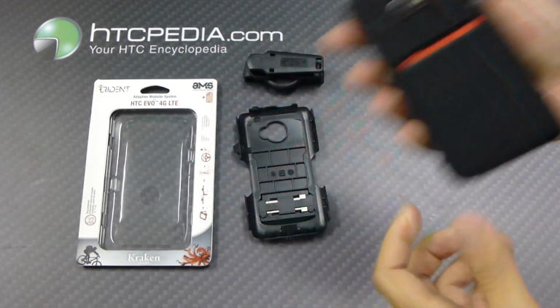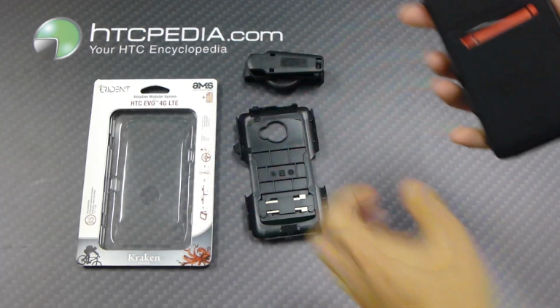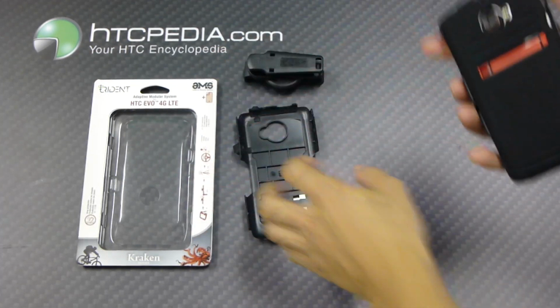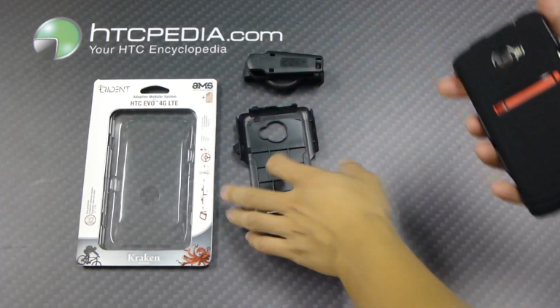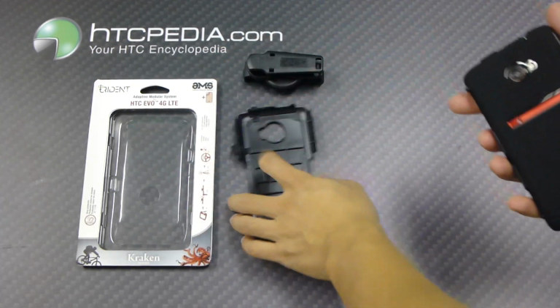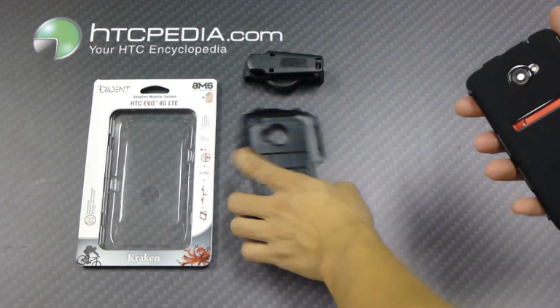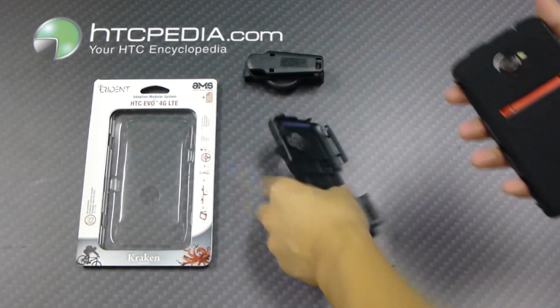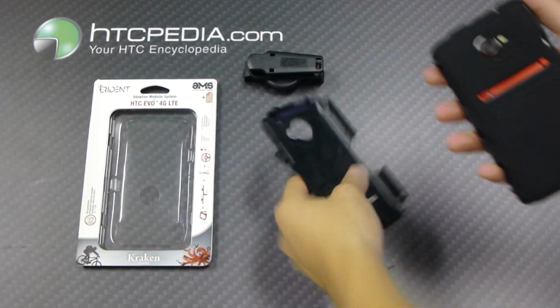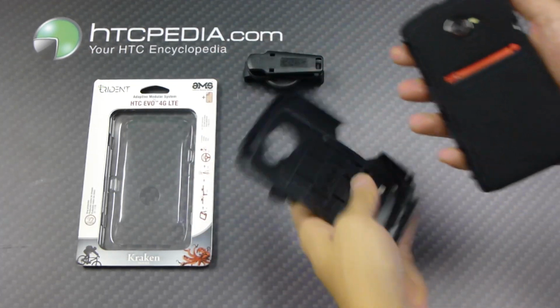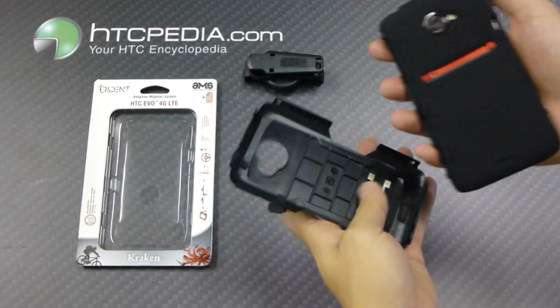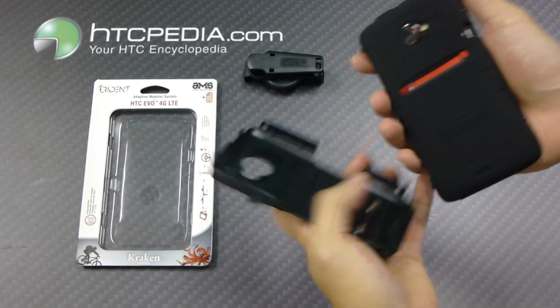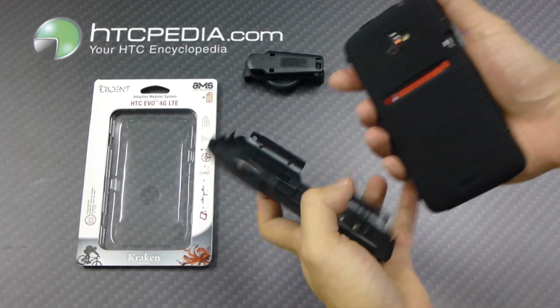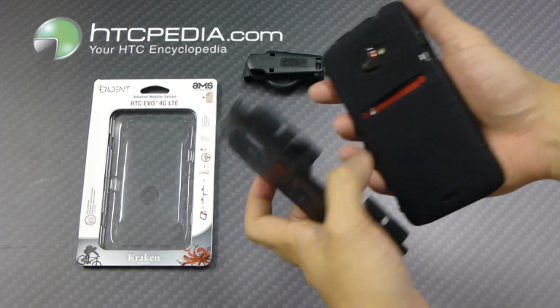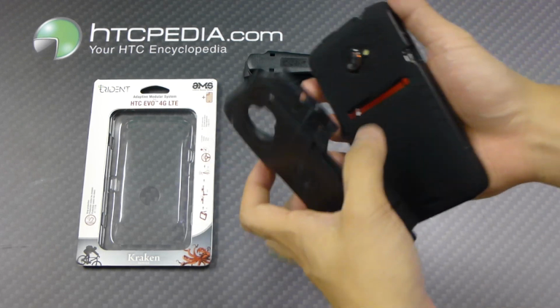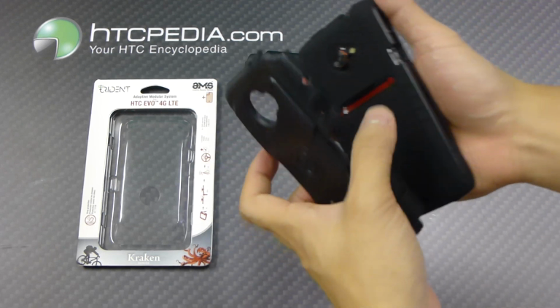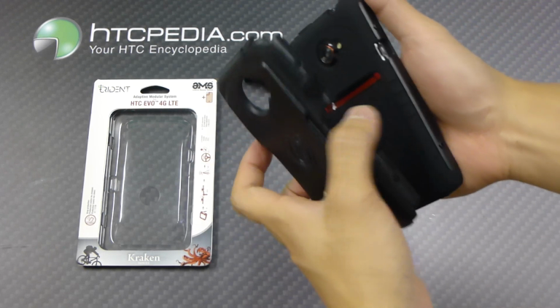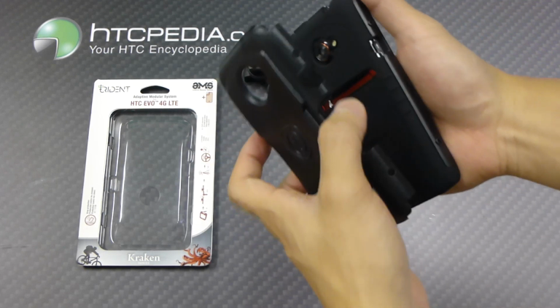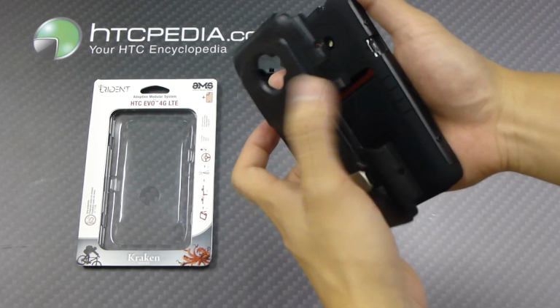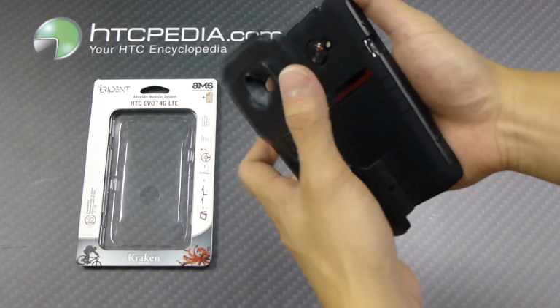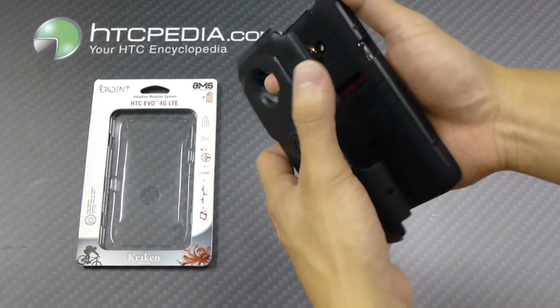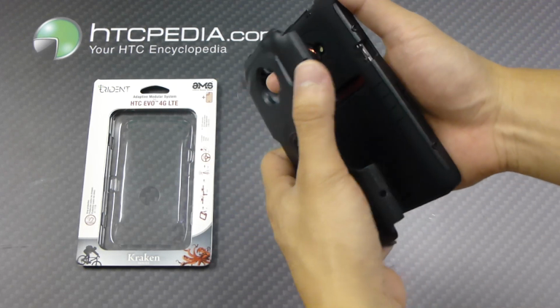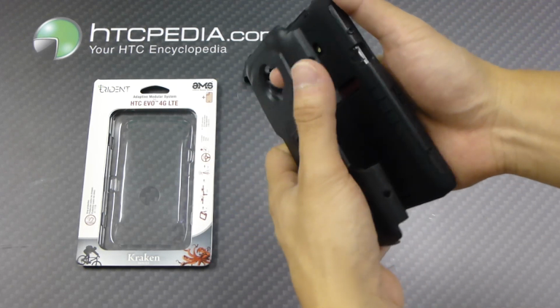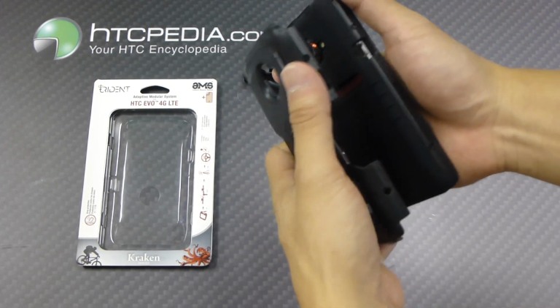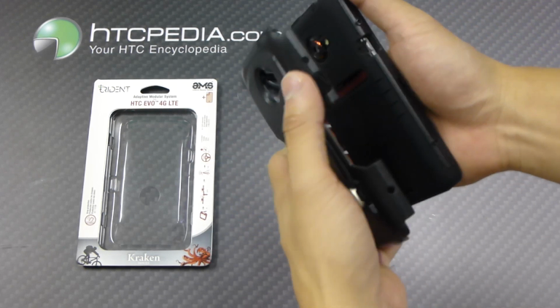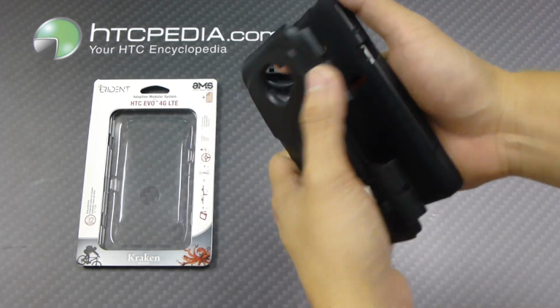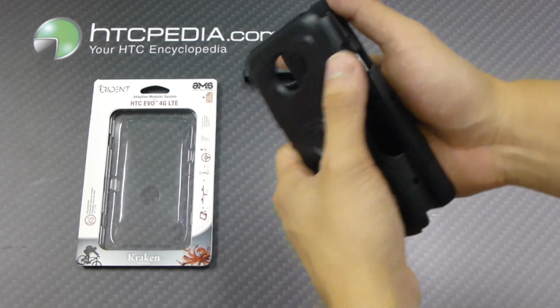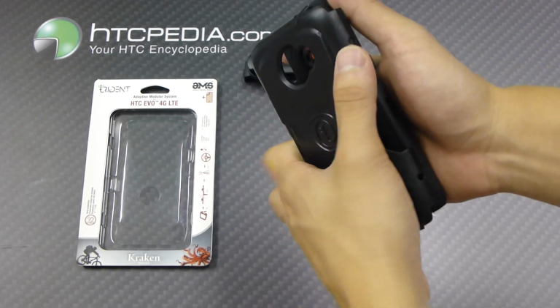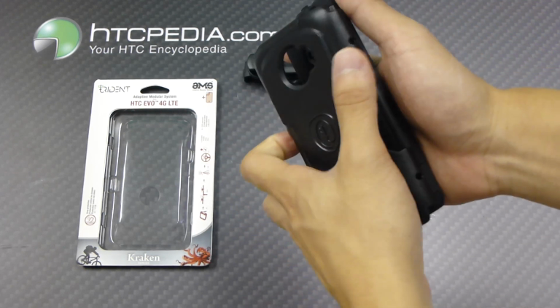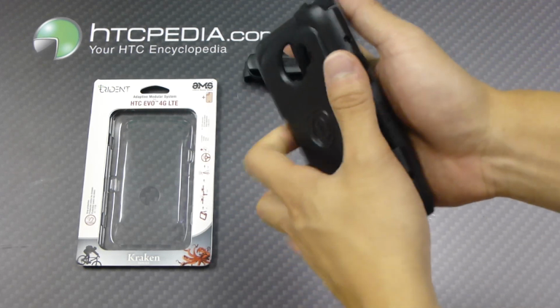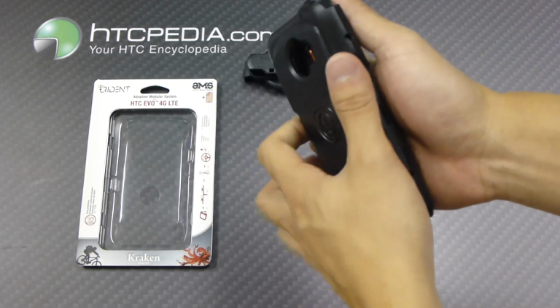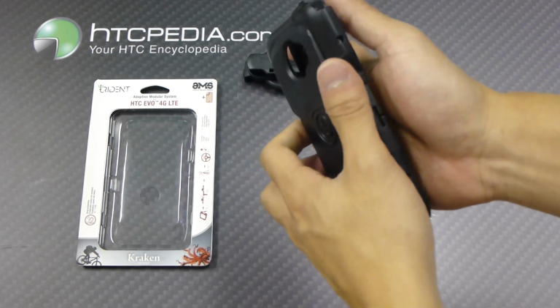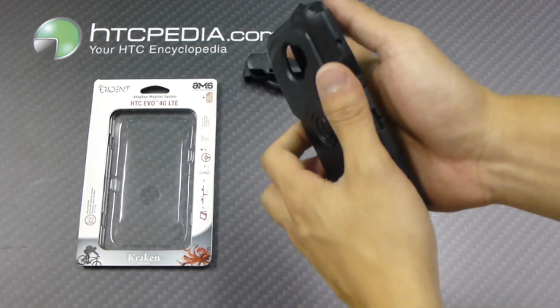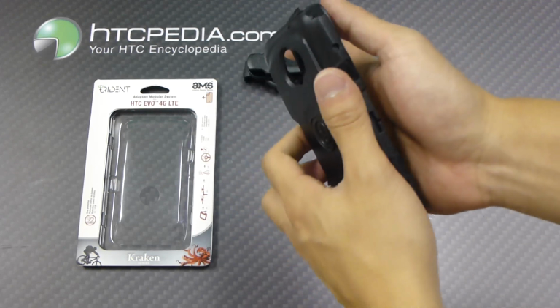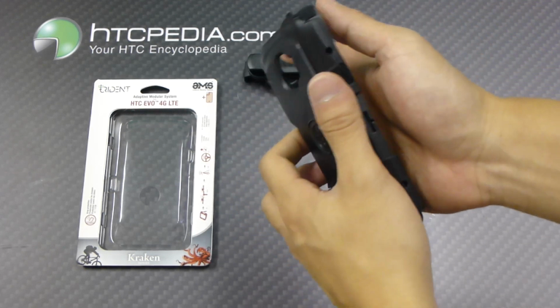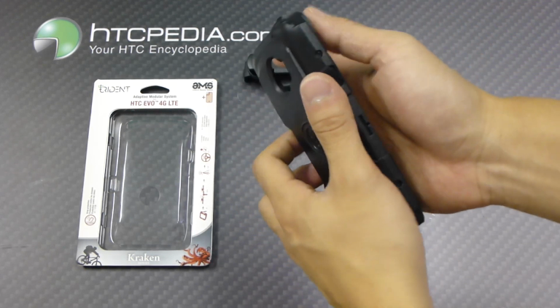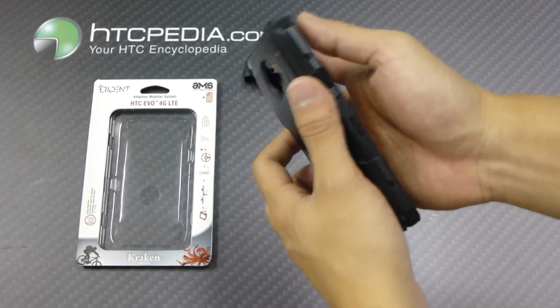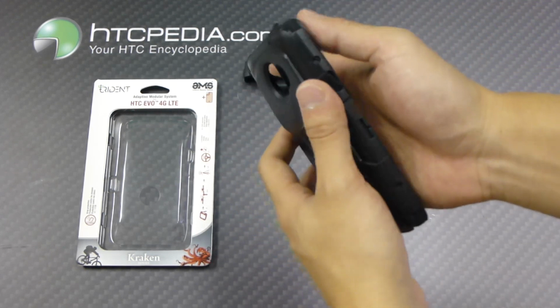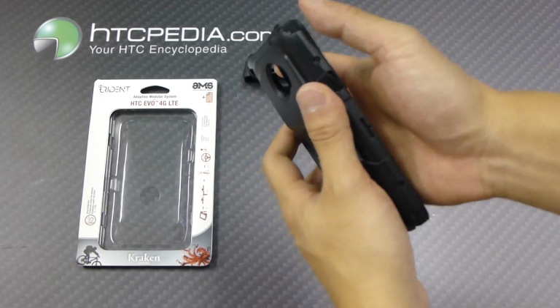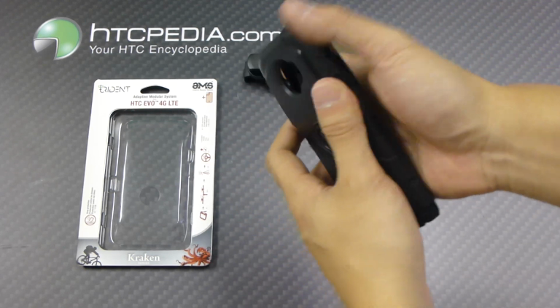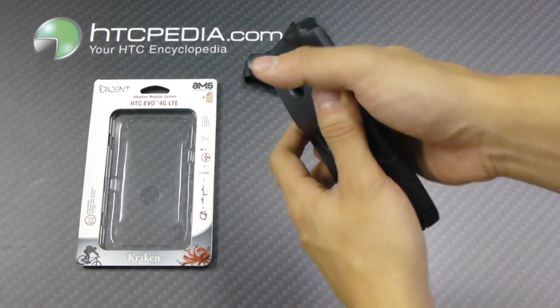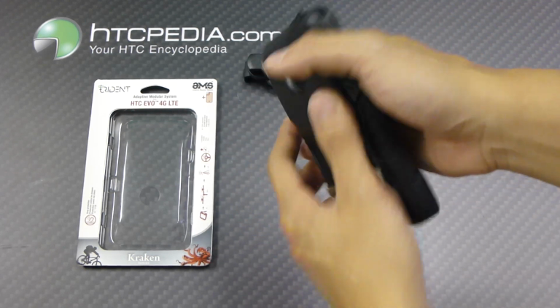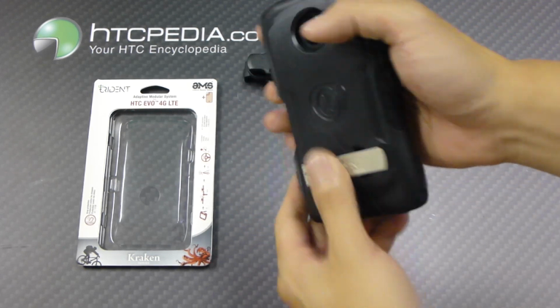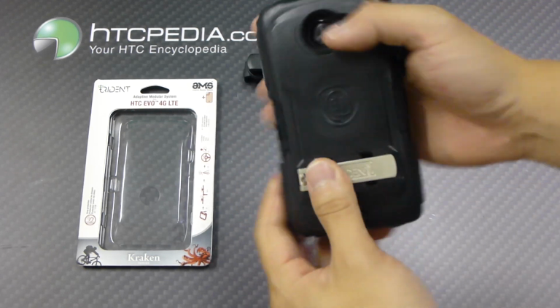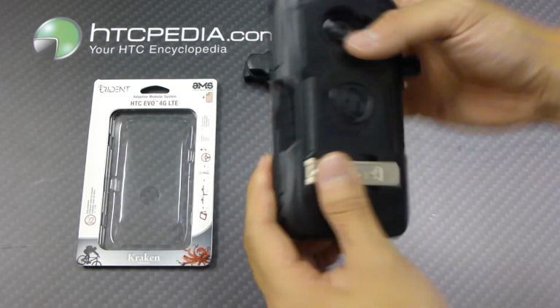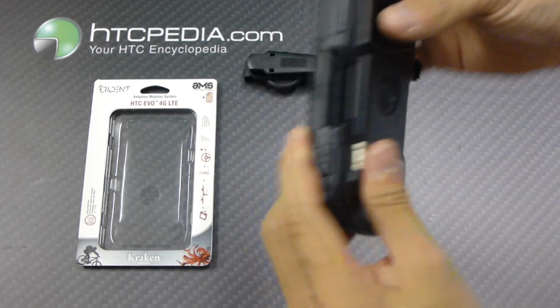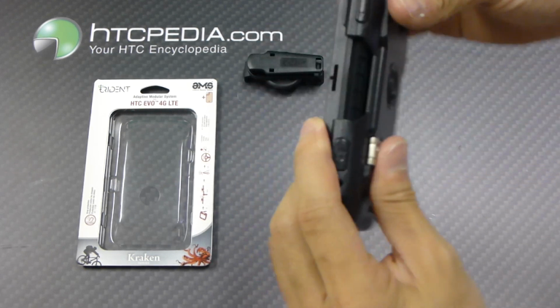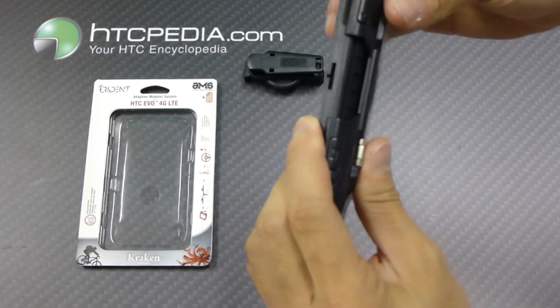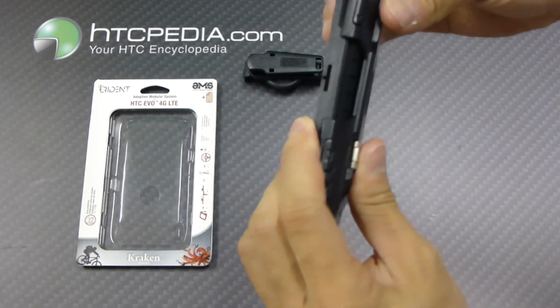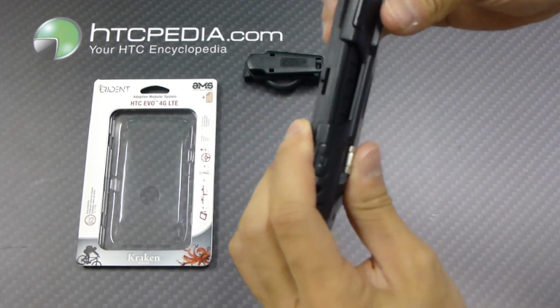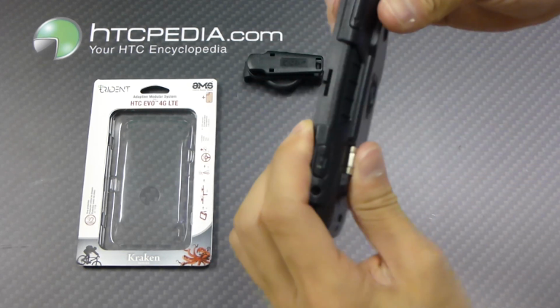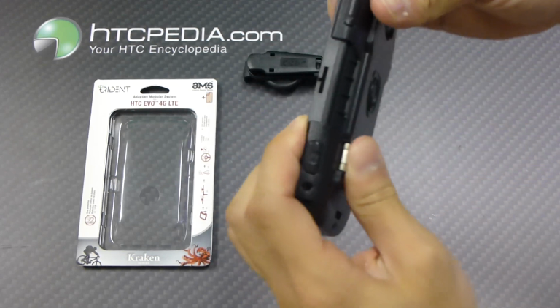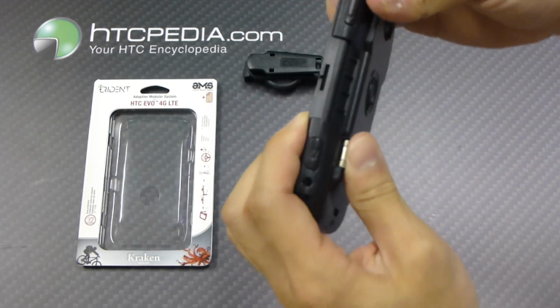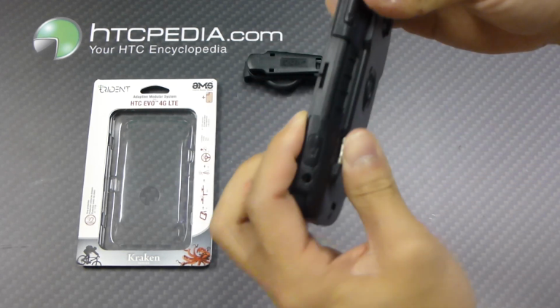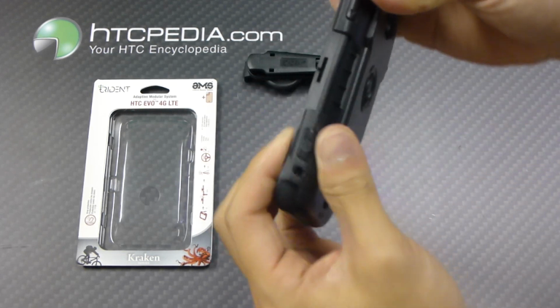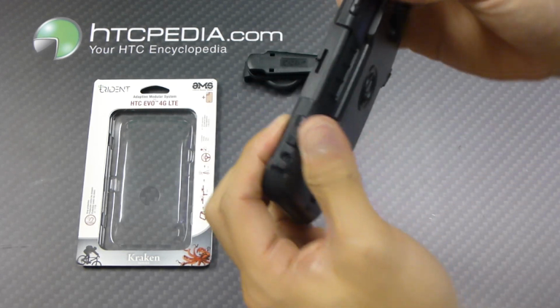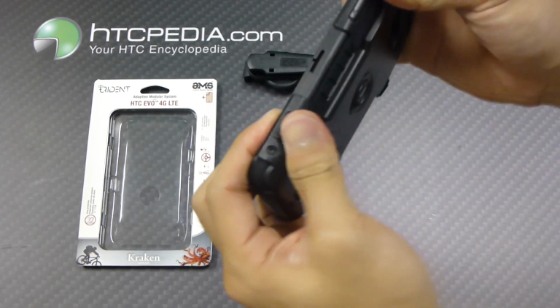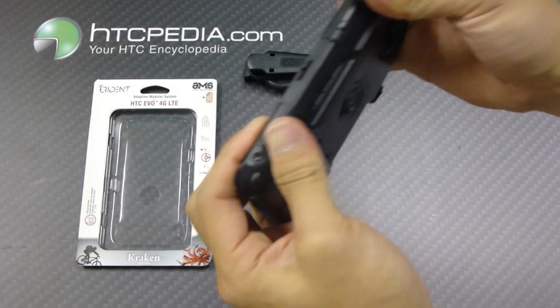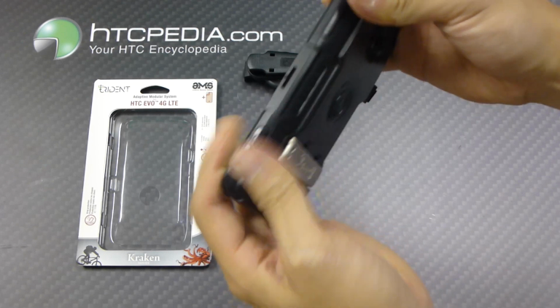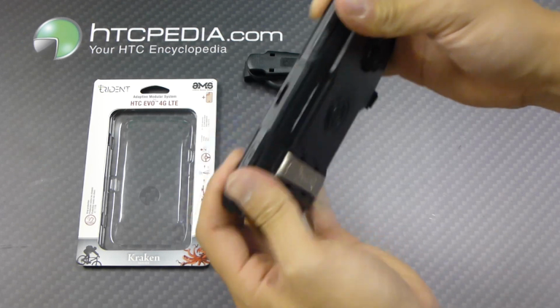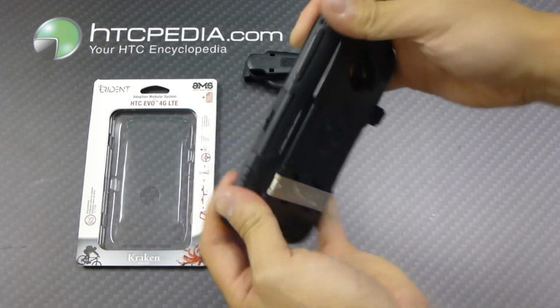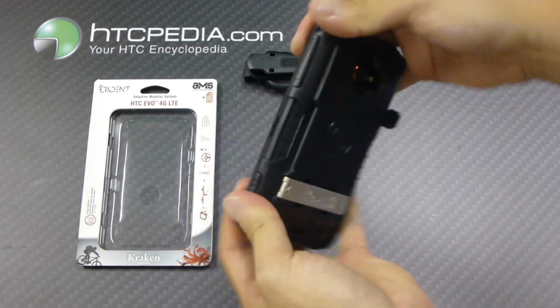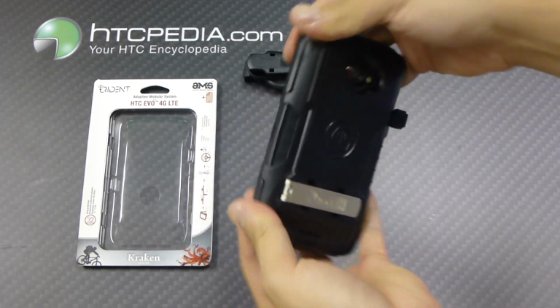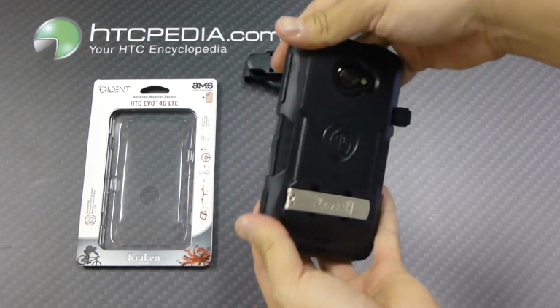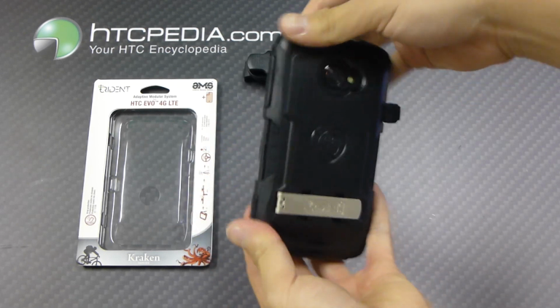Then you can finally throw on the back plate, and this is very easy to install — it just snaps right on, like so.